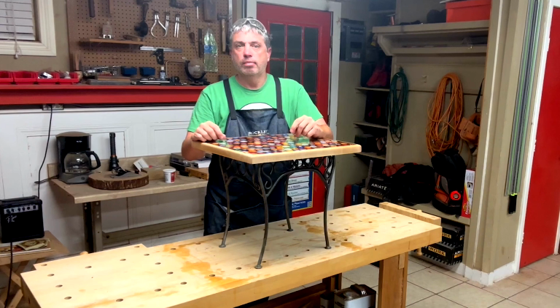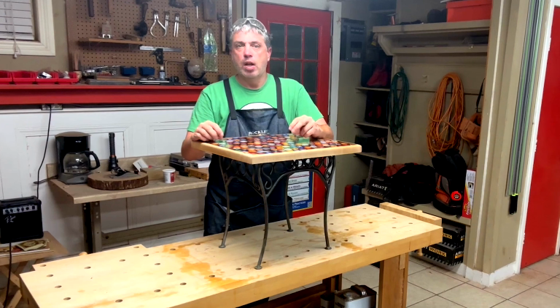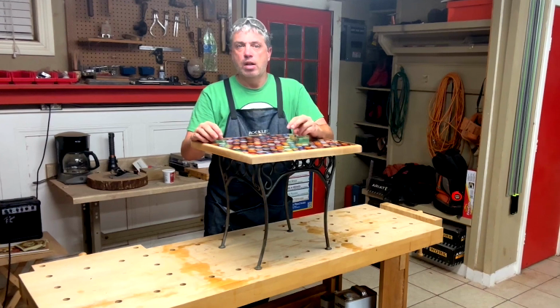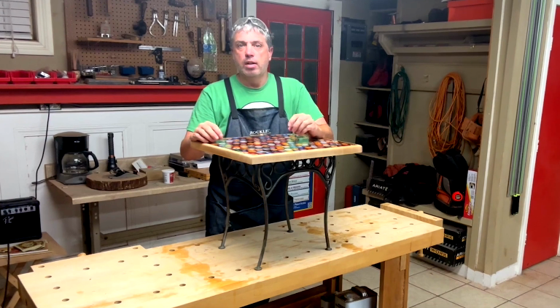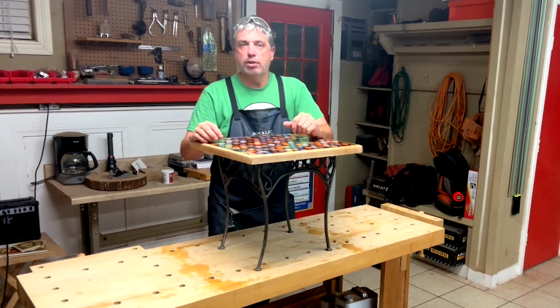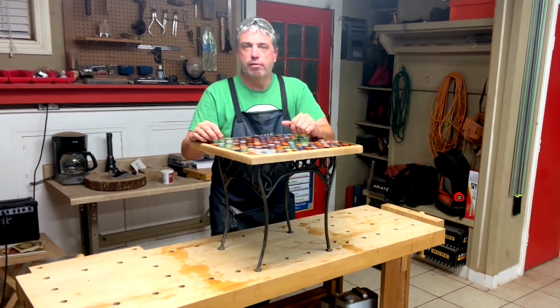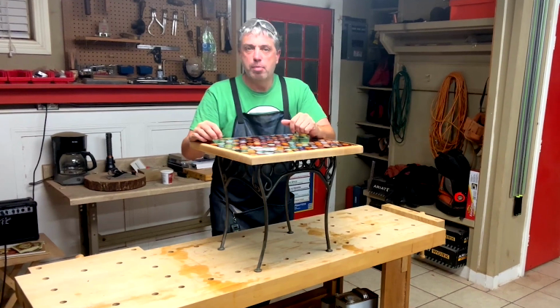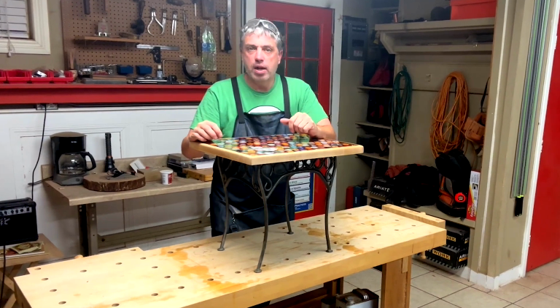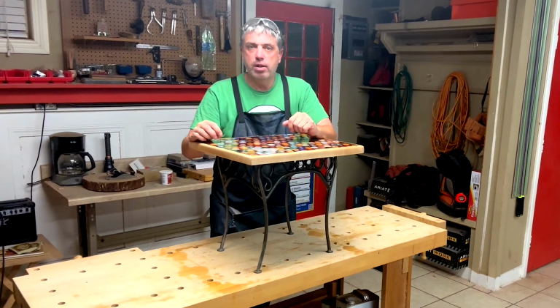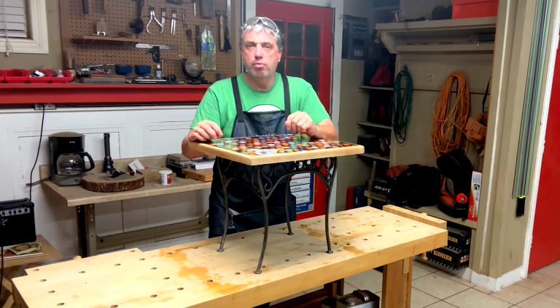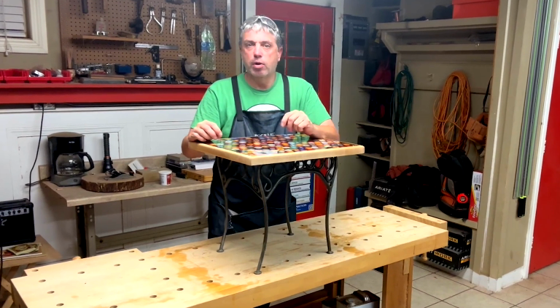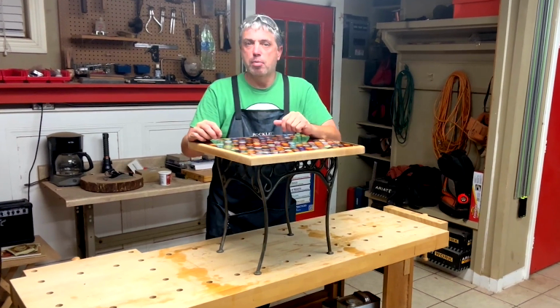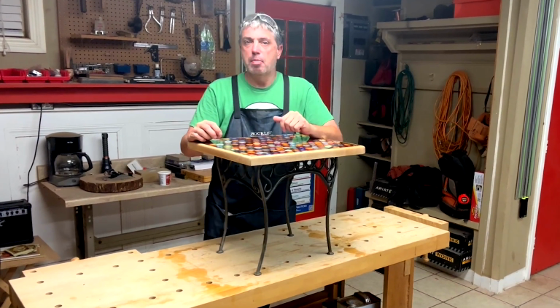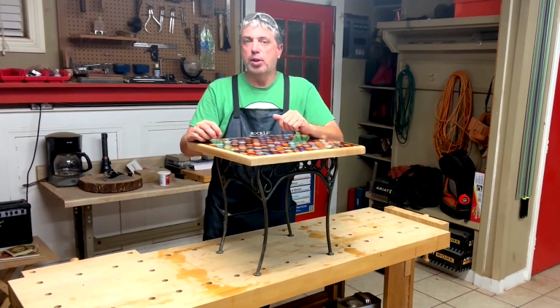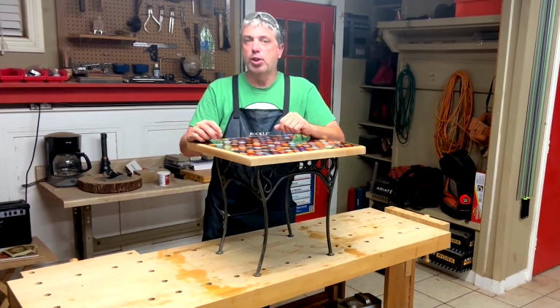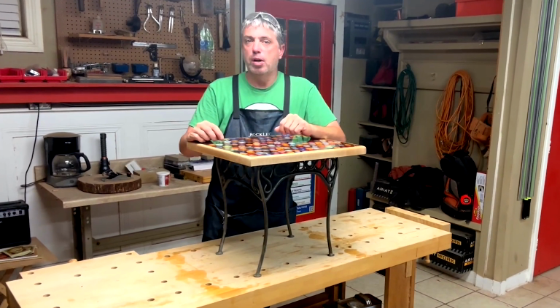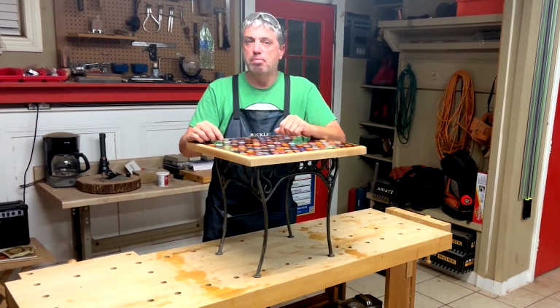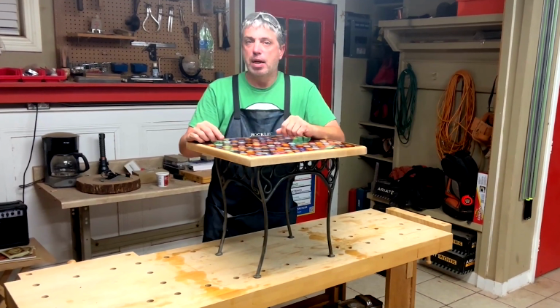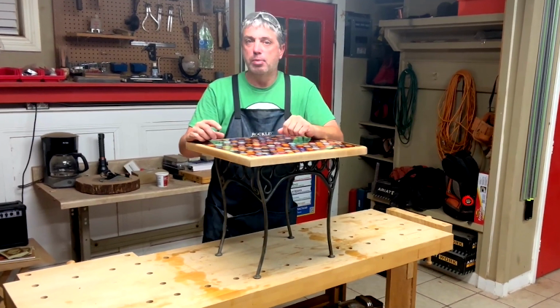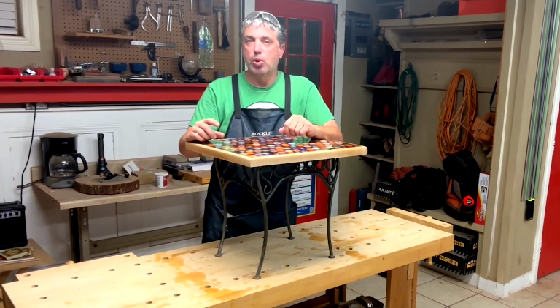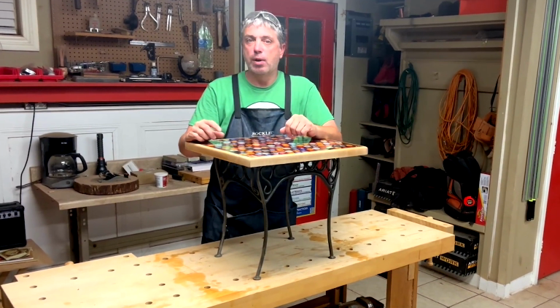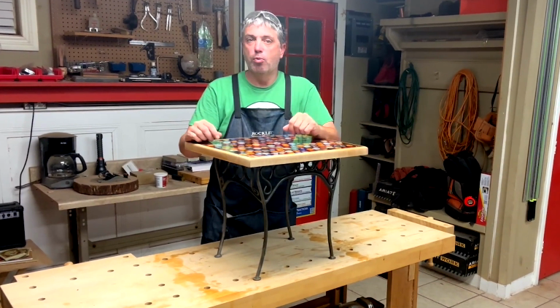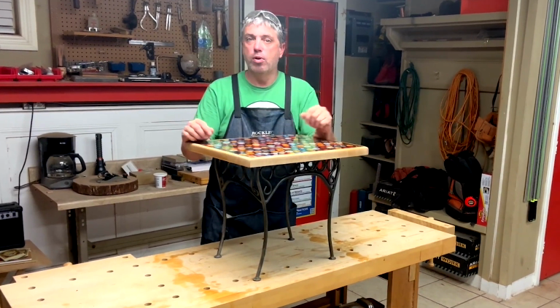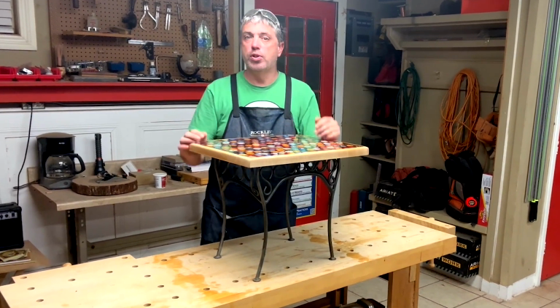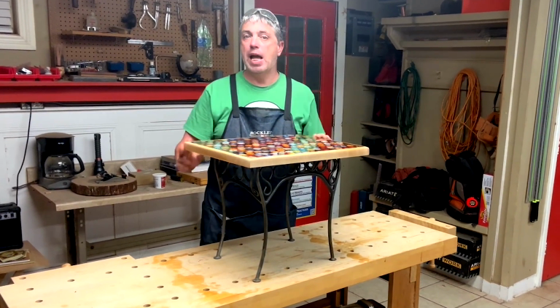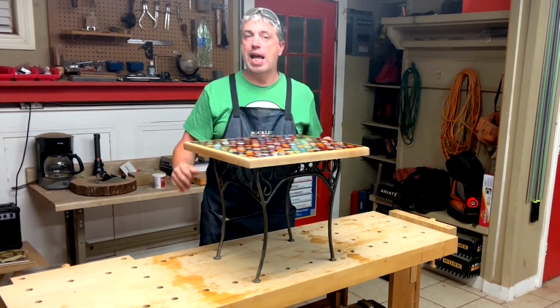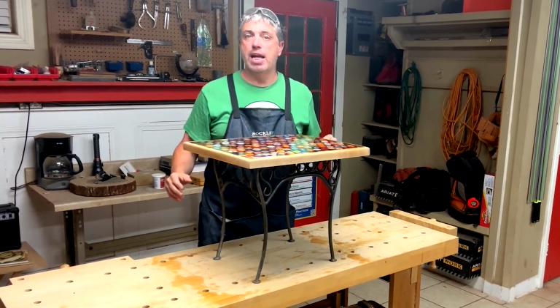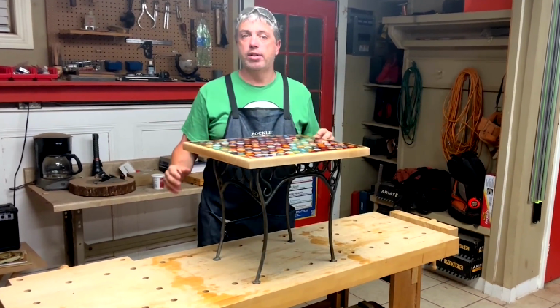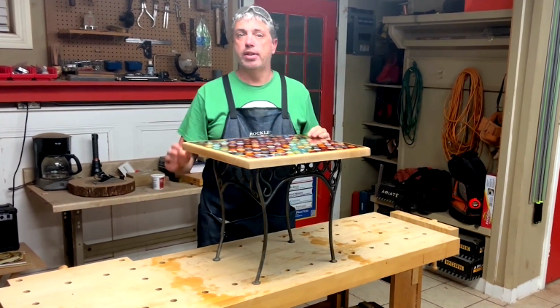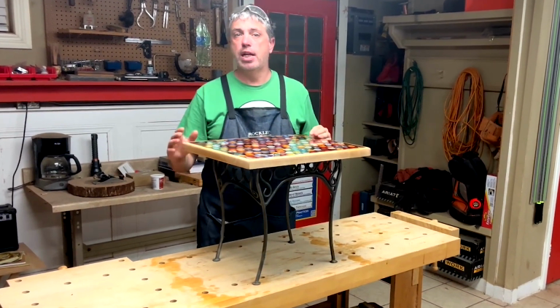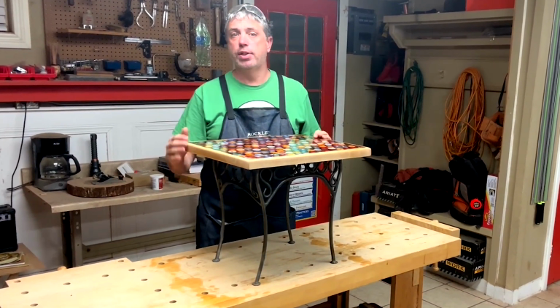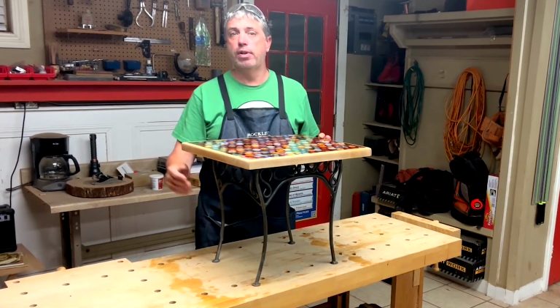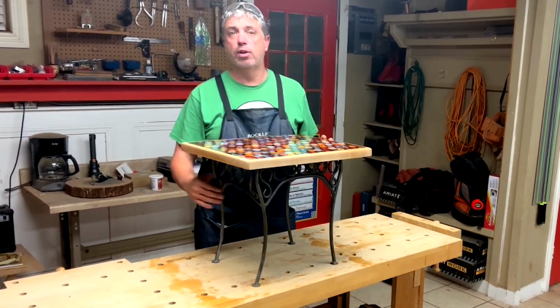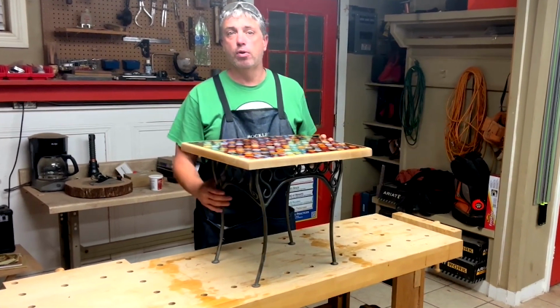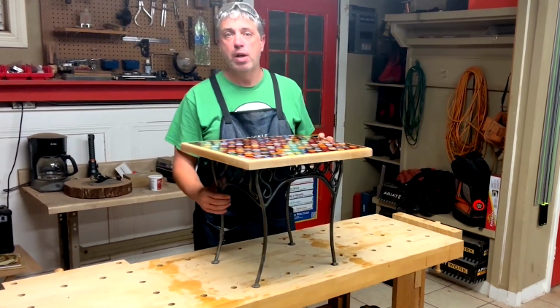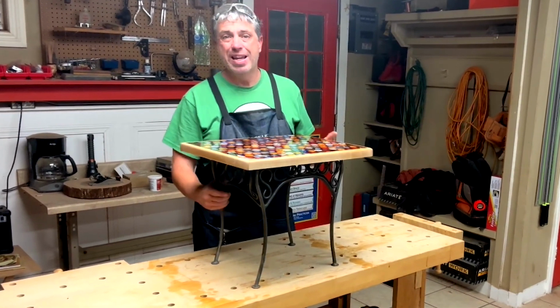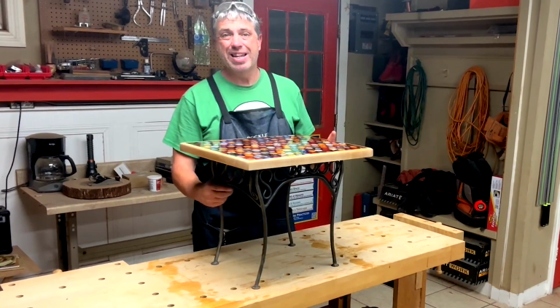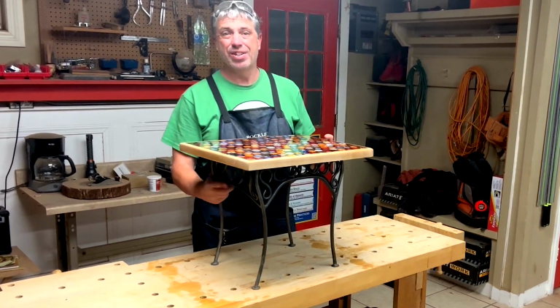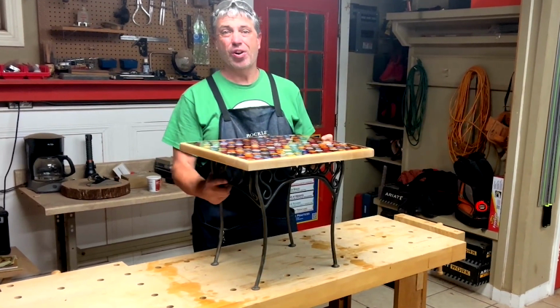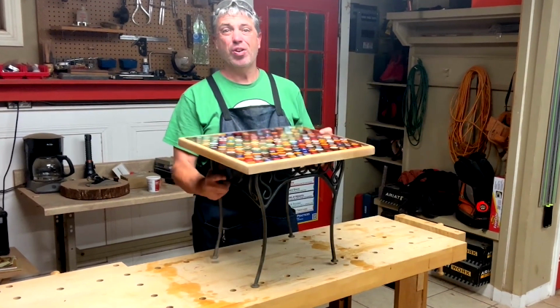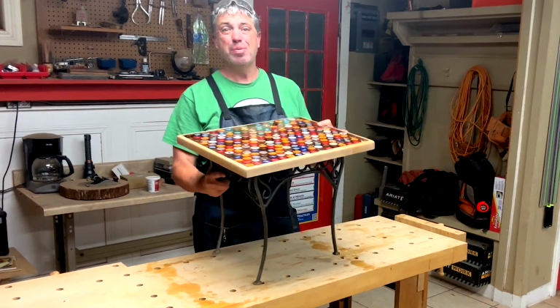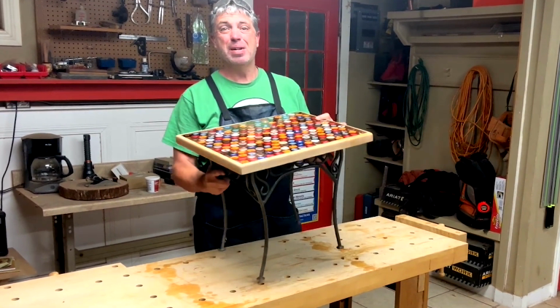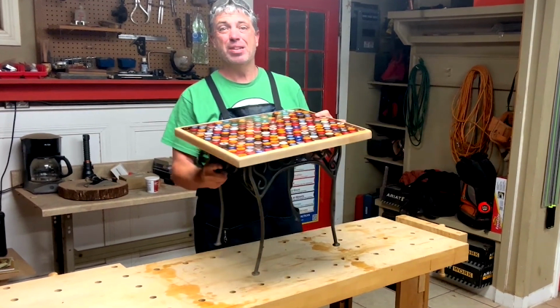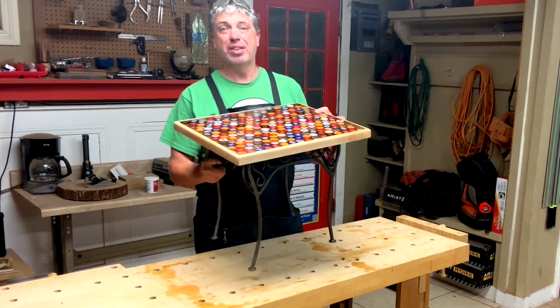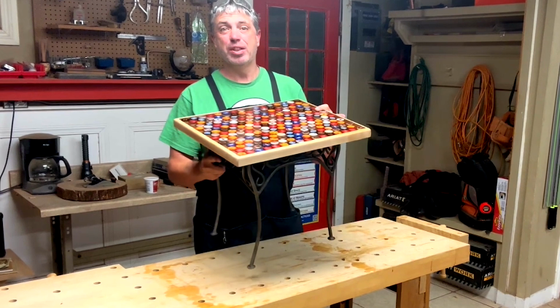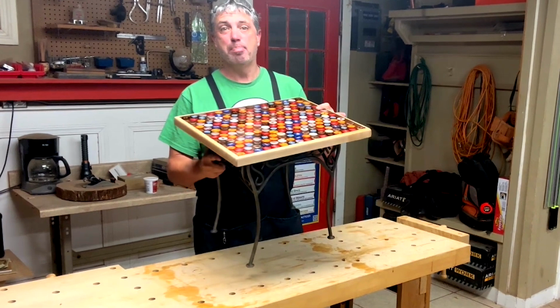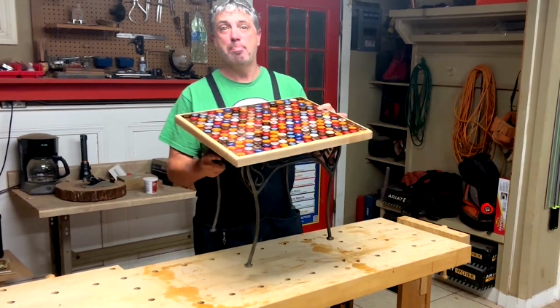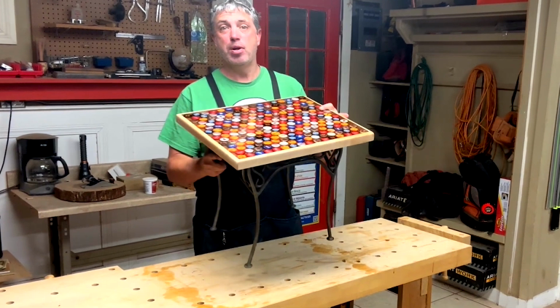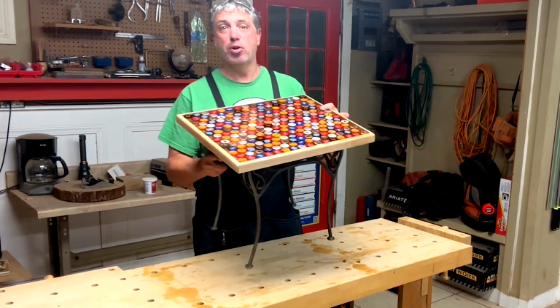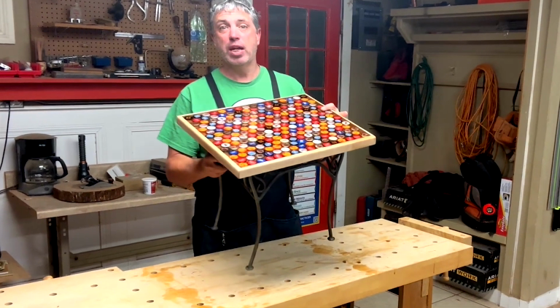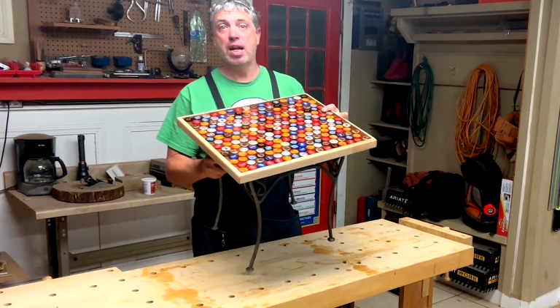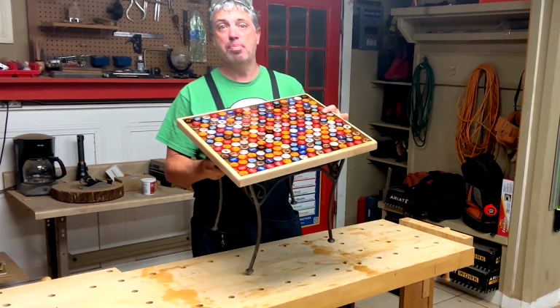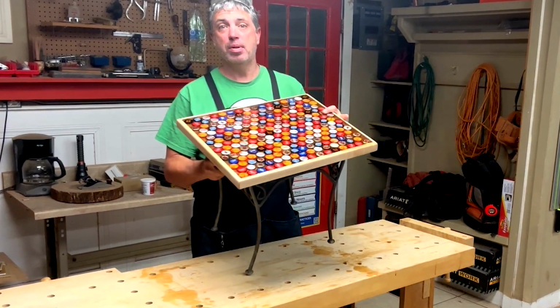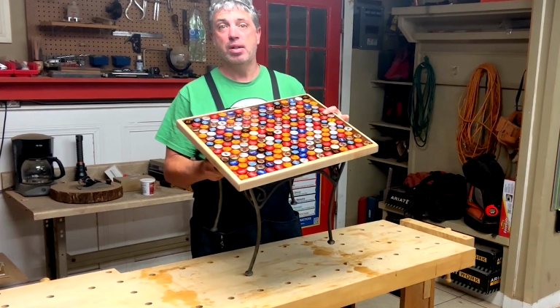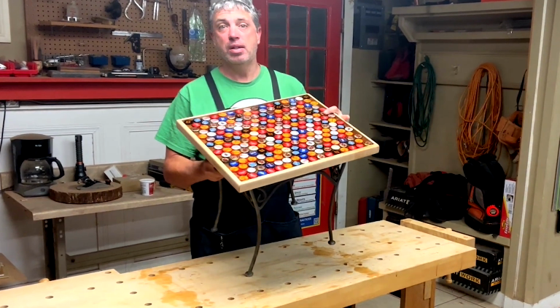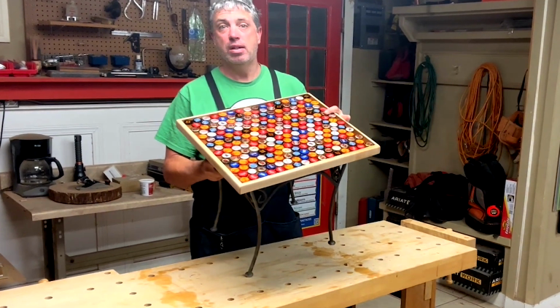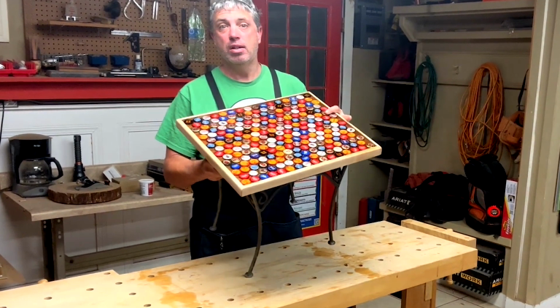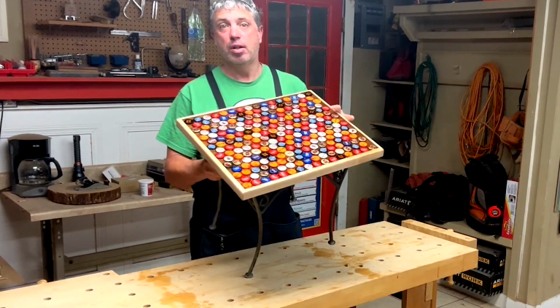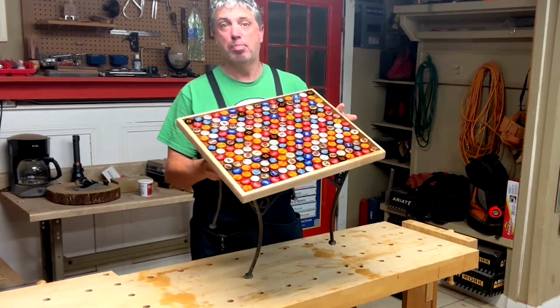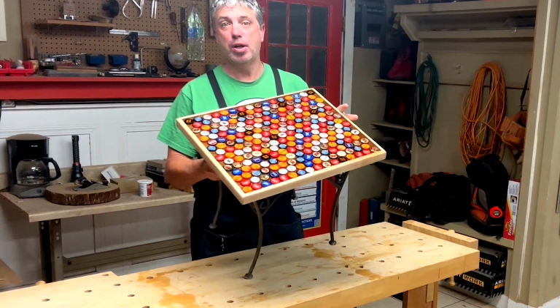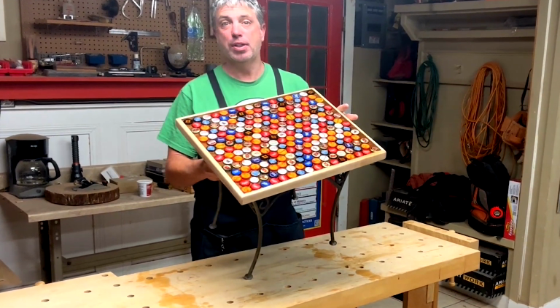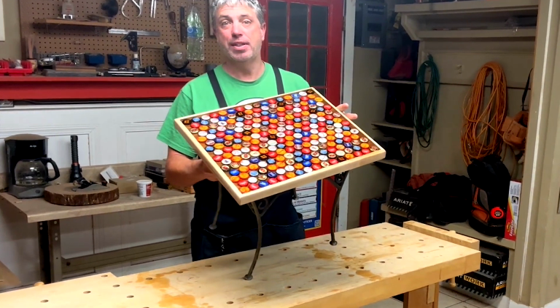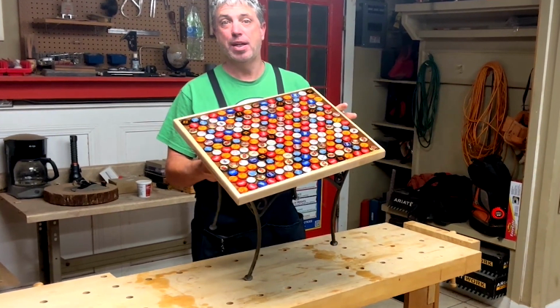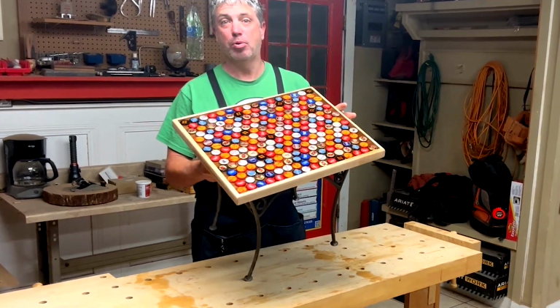Hello everybody, welcome to my shop. My name is Randy Woods and today's video is all about this beer cap epoxy table.